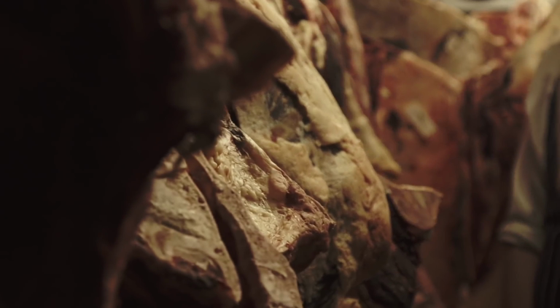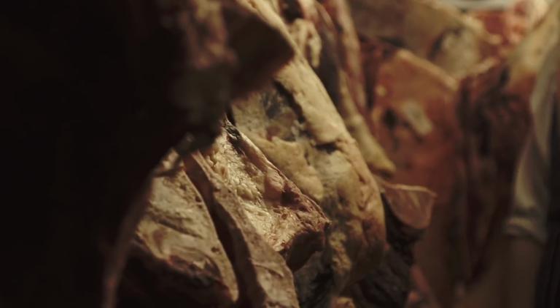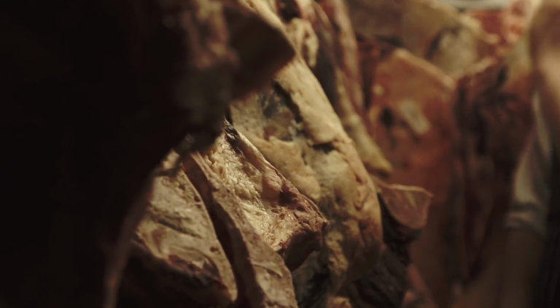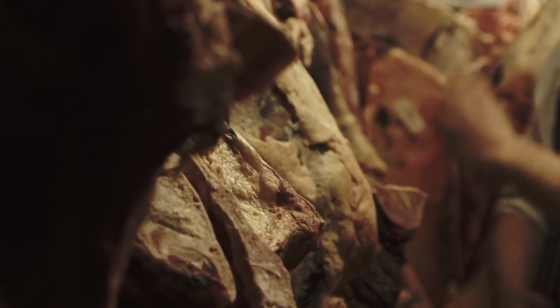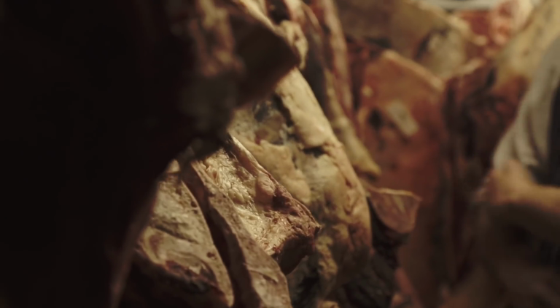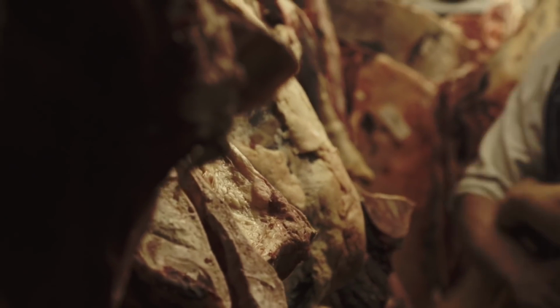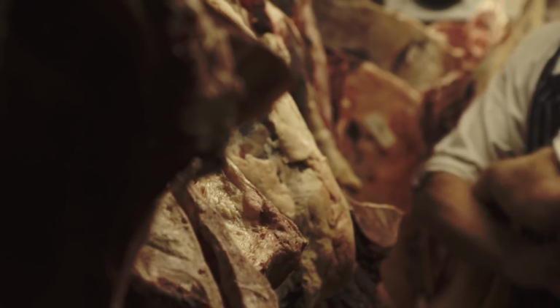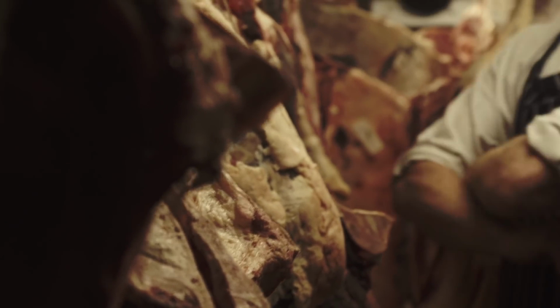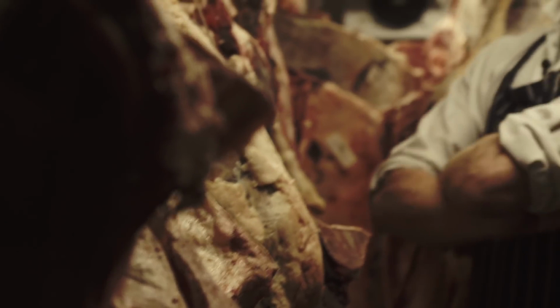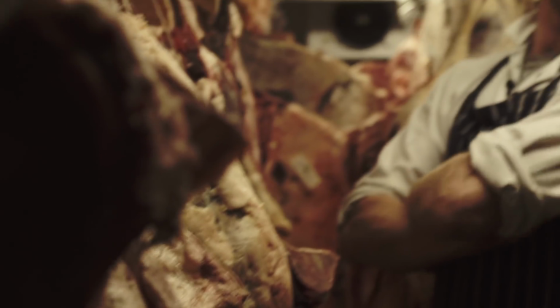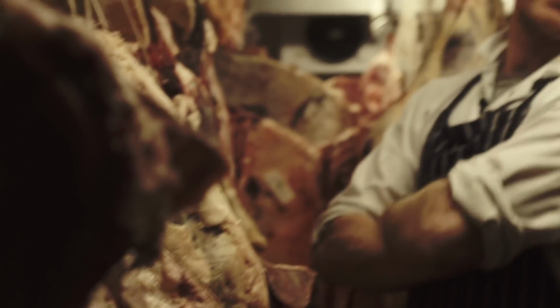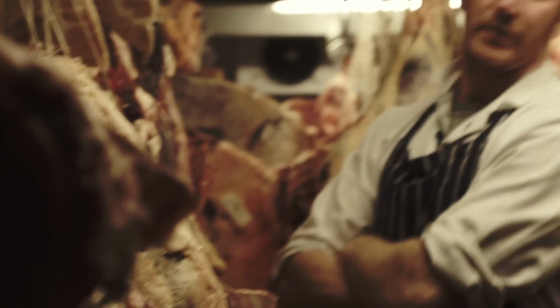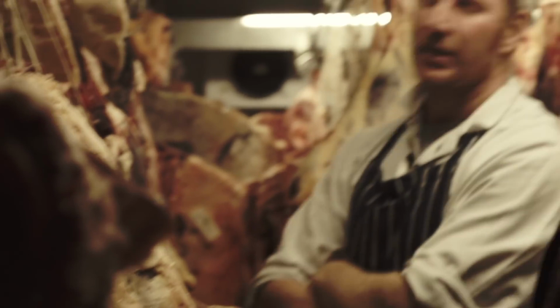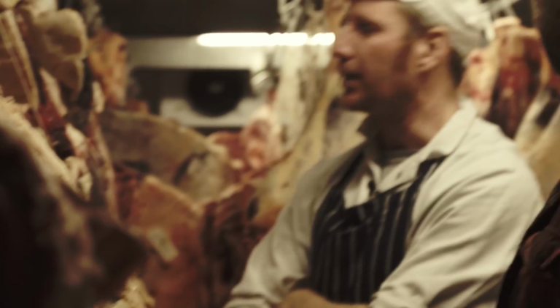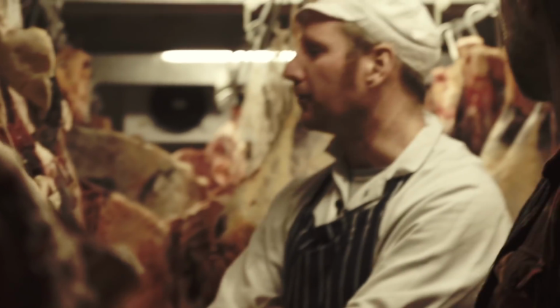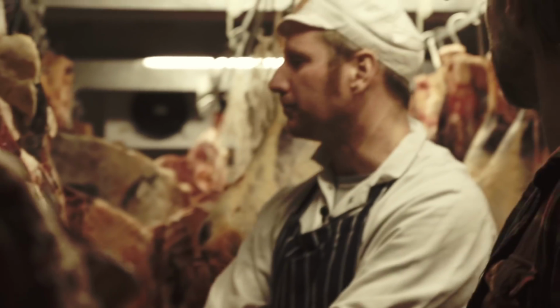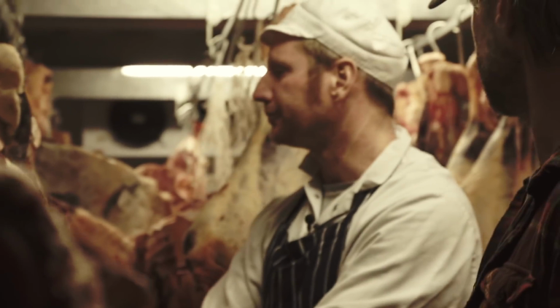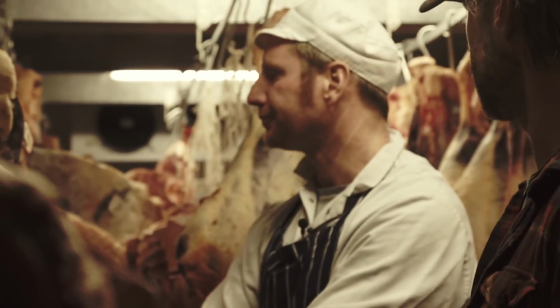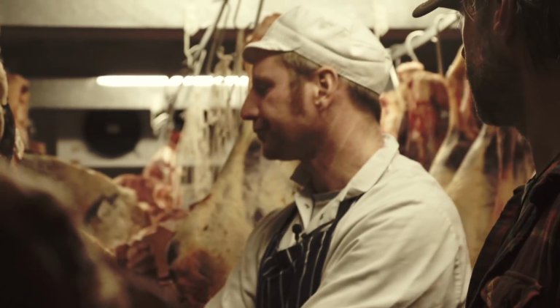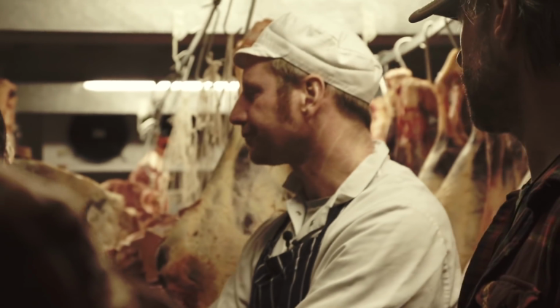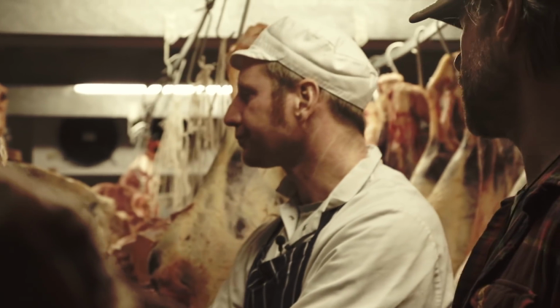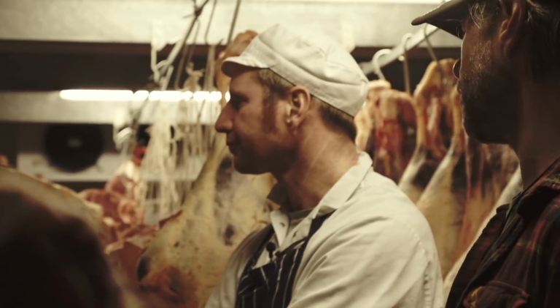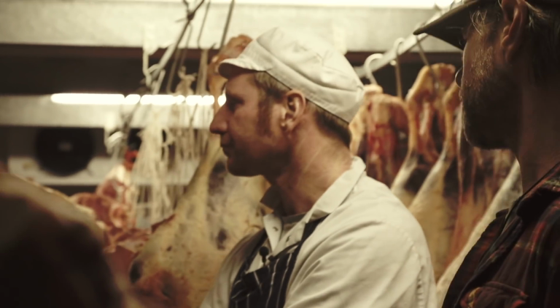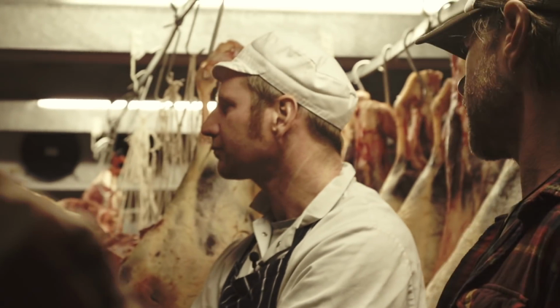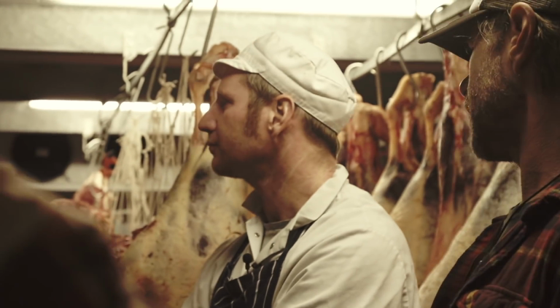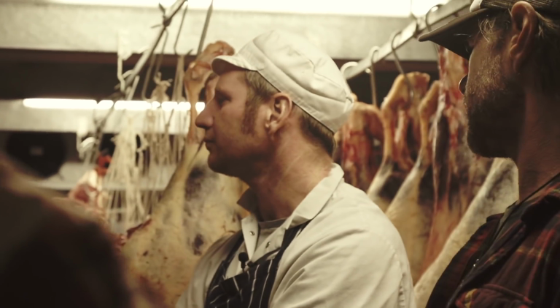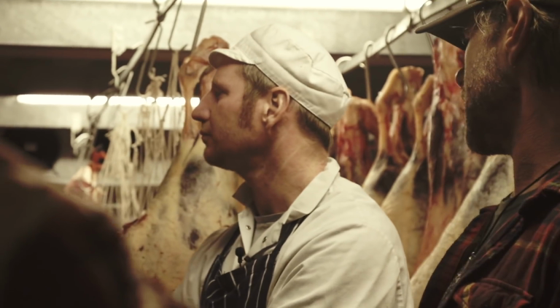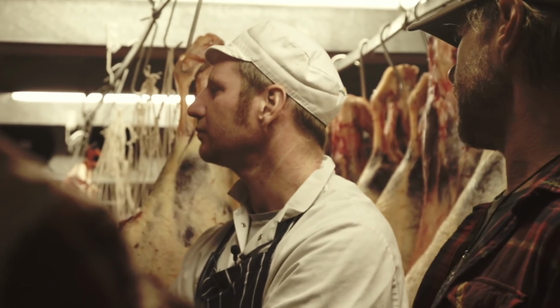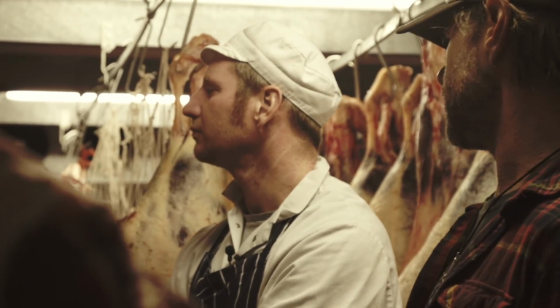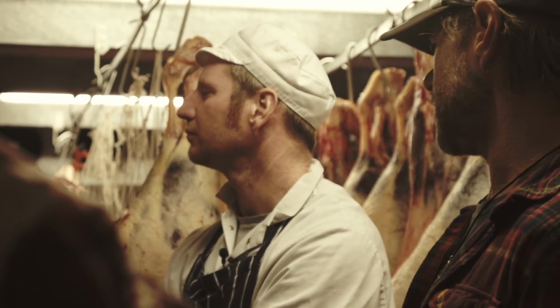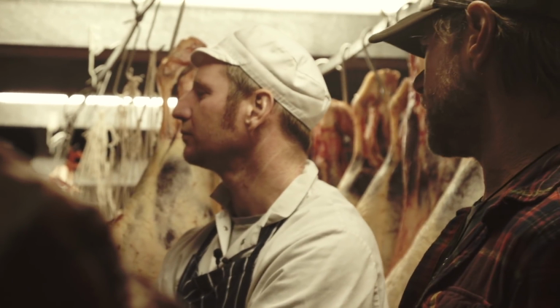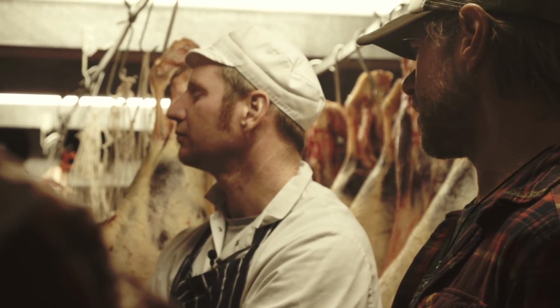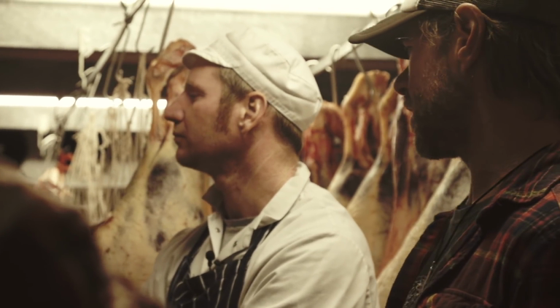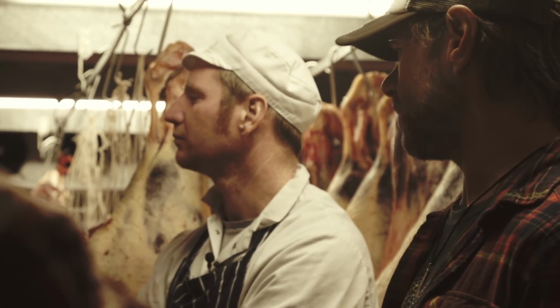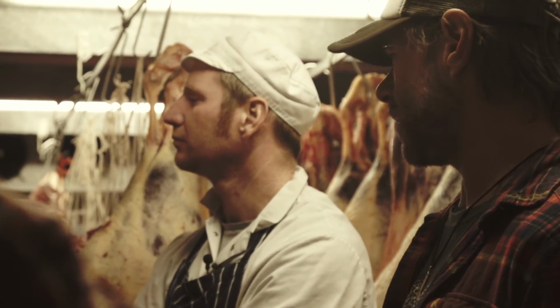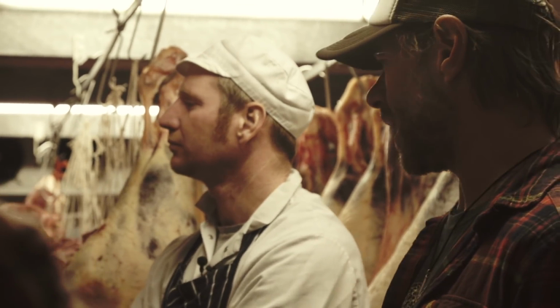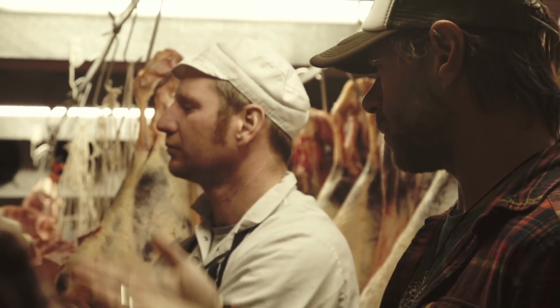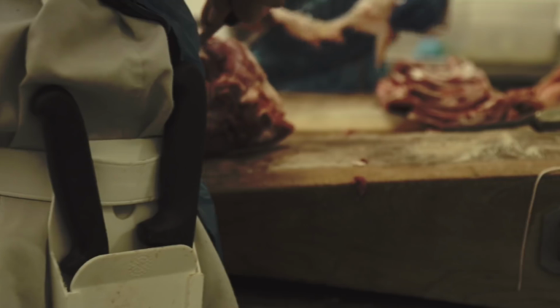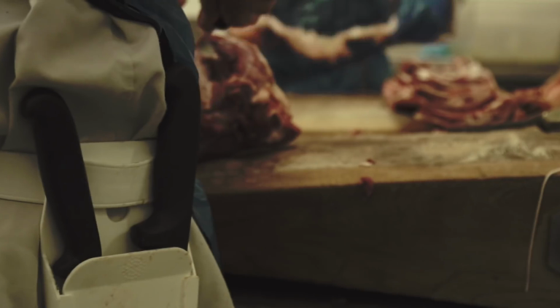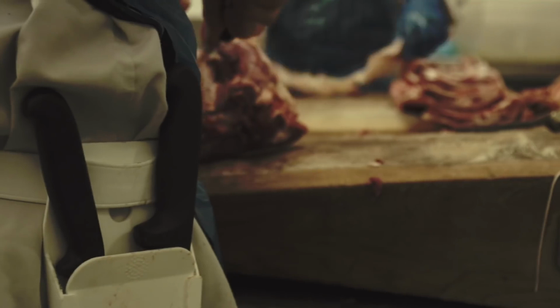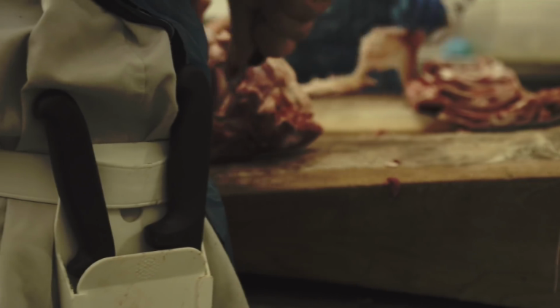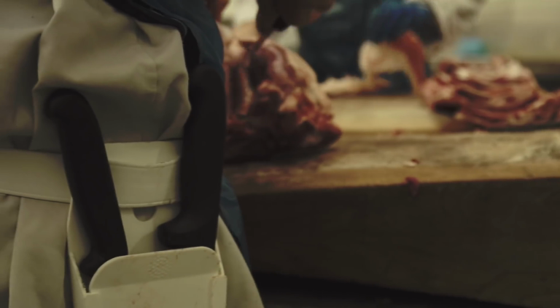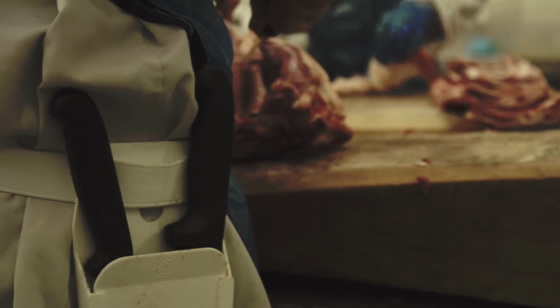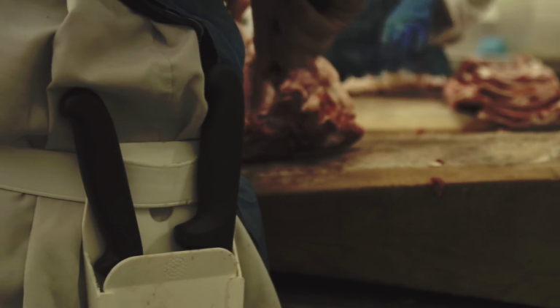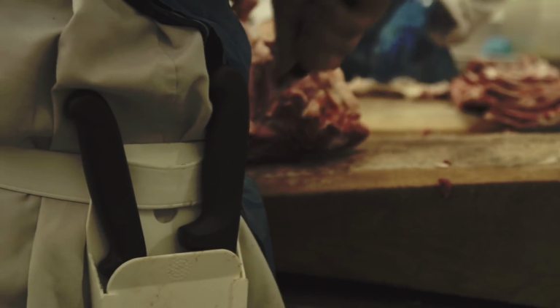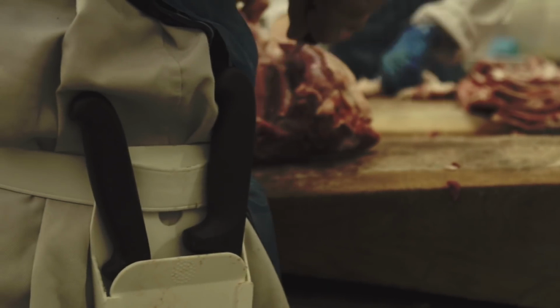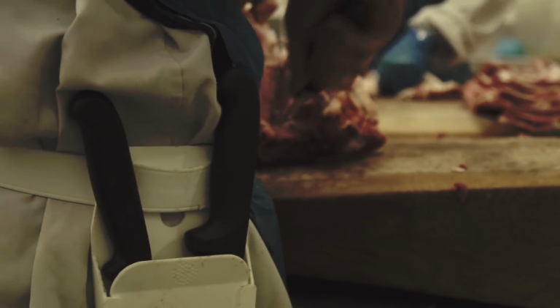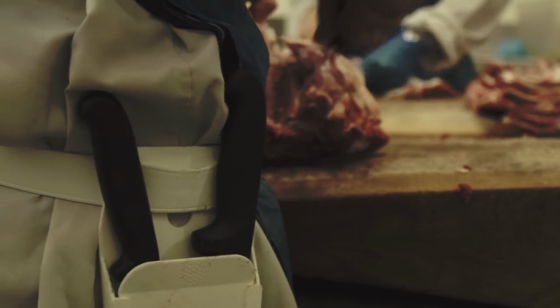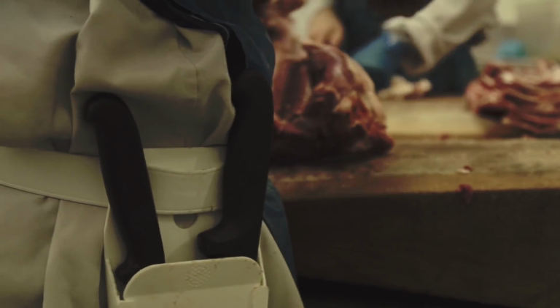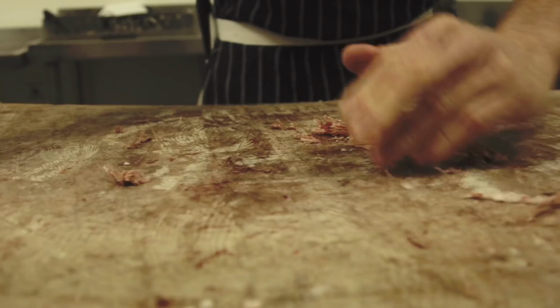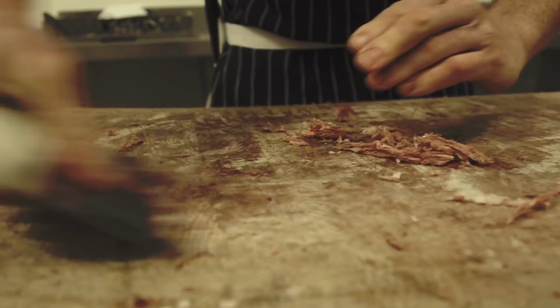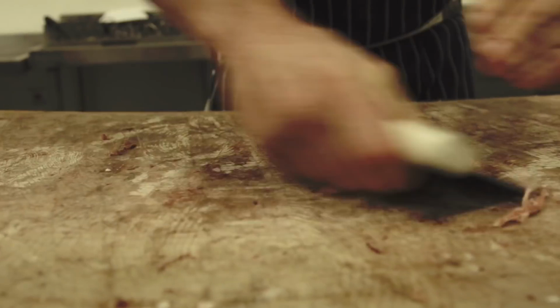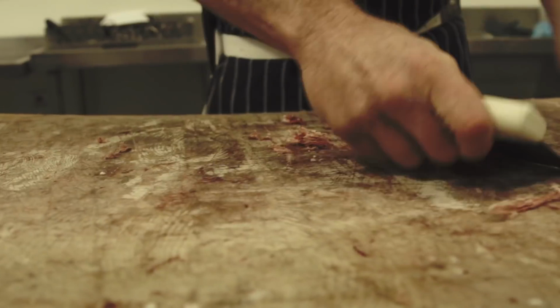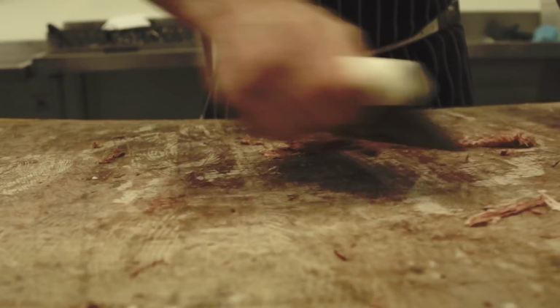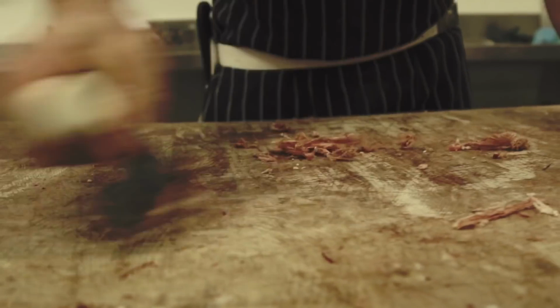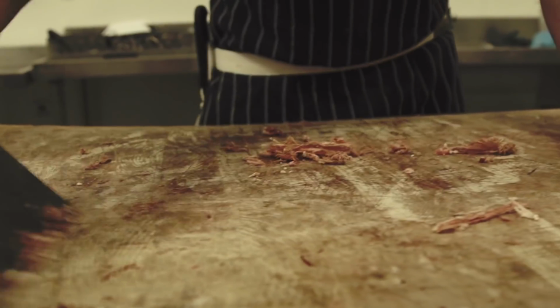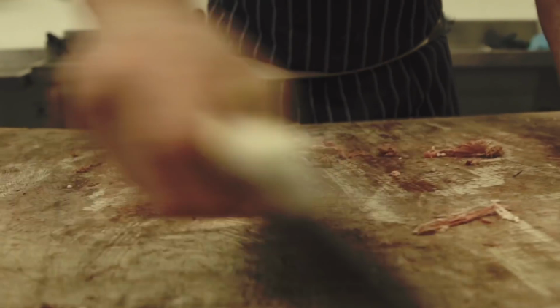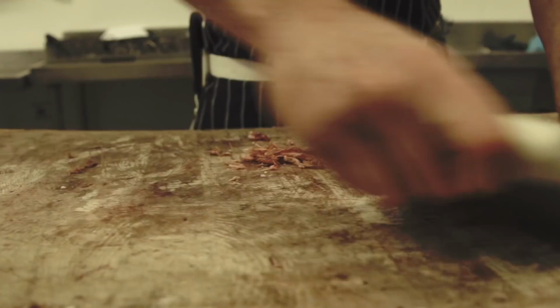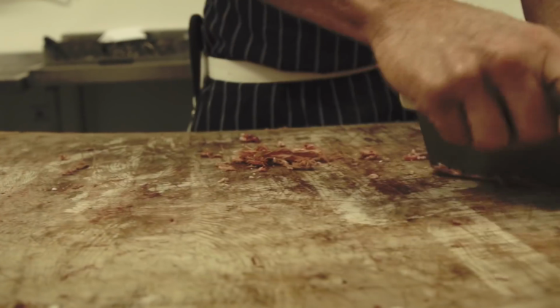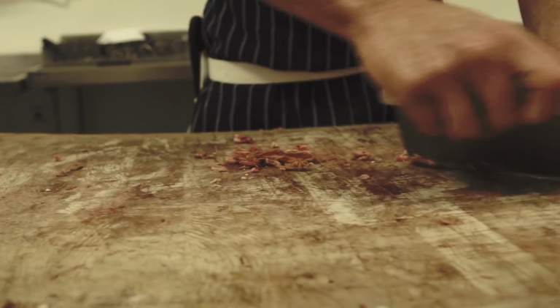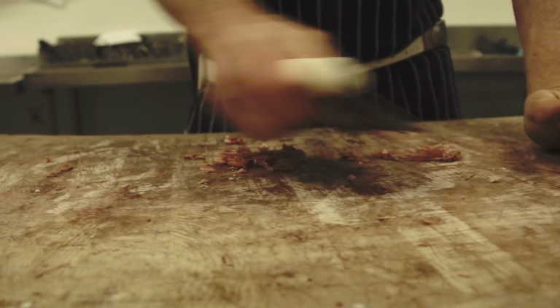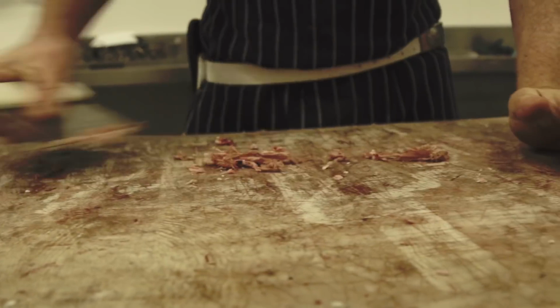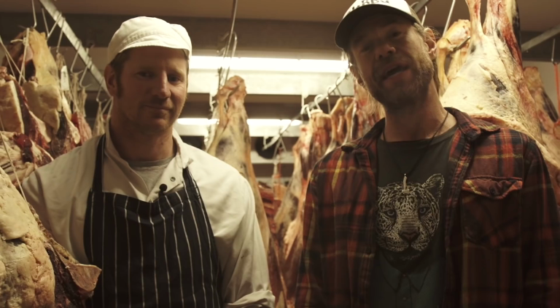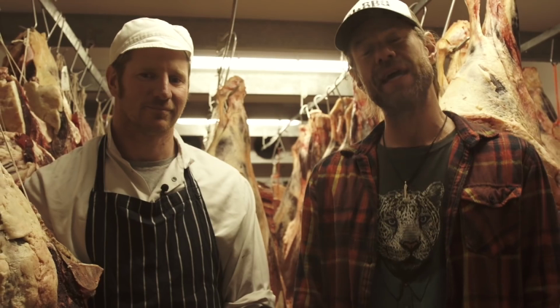So we're going to hit the butcher block — take notes, y'all — we're going to witness one of the best butchers in the world, Nathan Mills from The Butchery in London, UK.